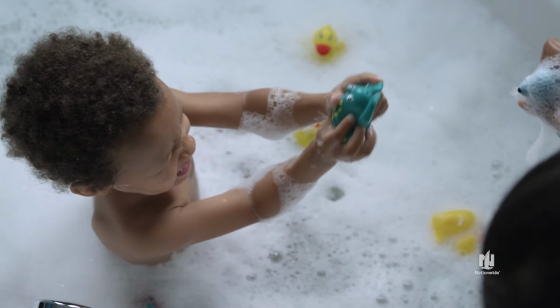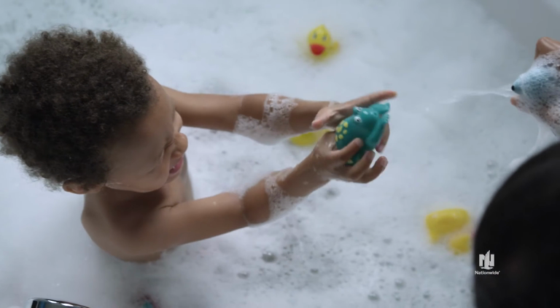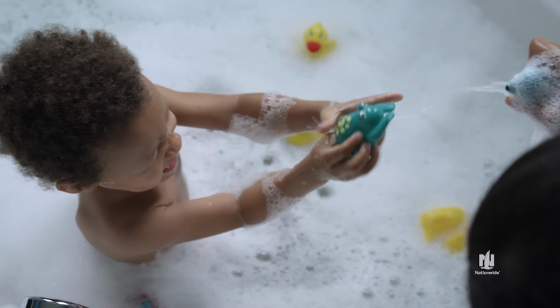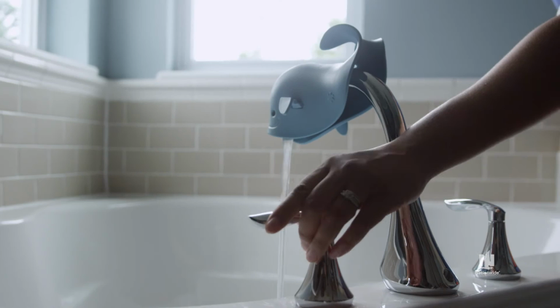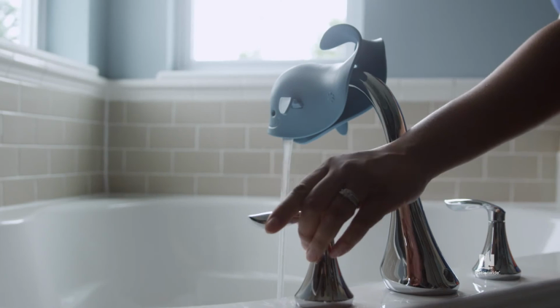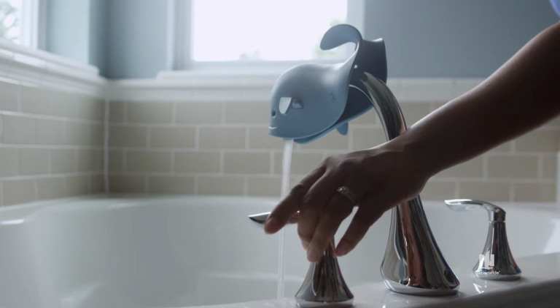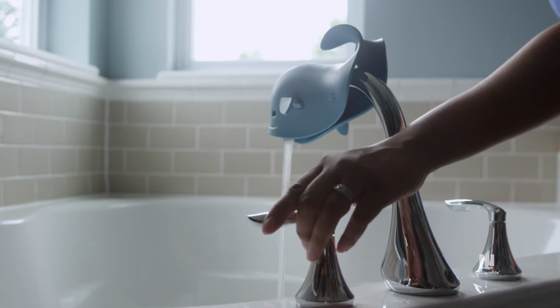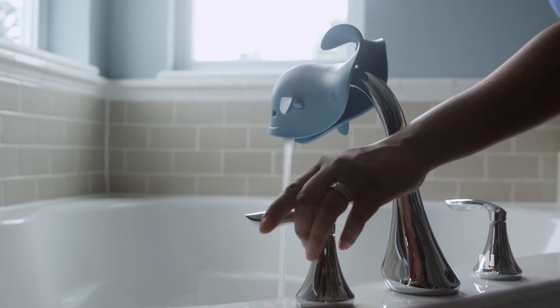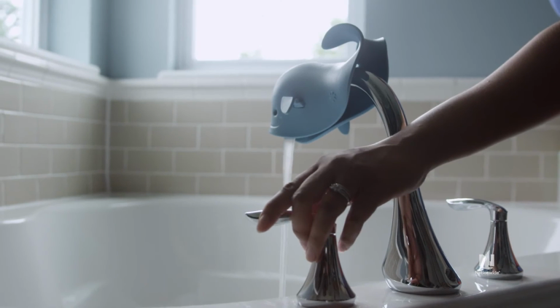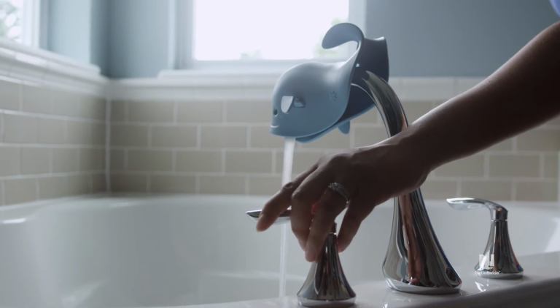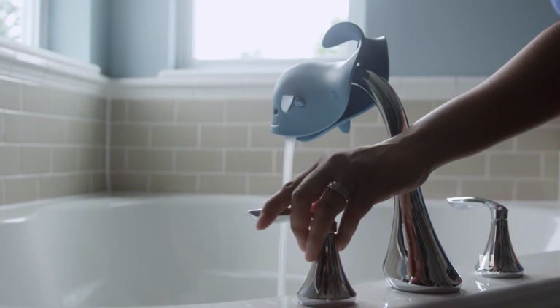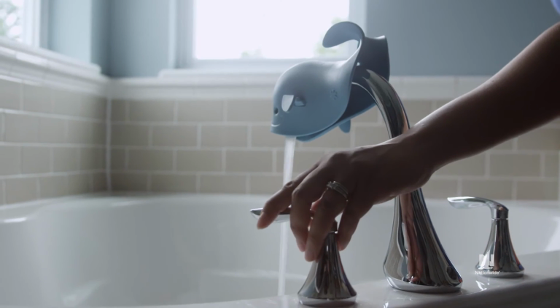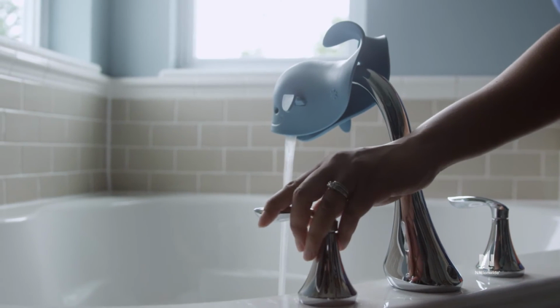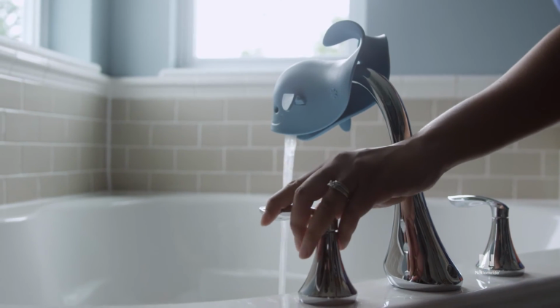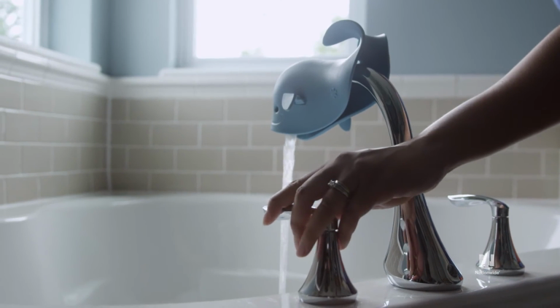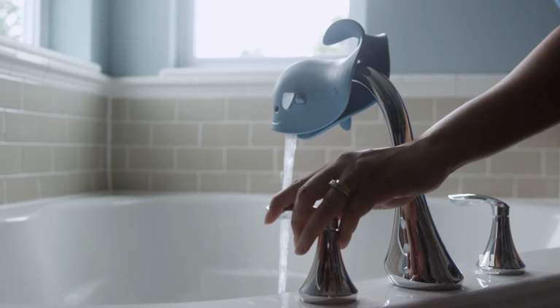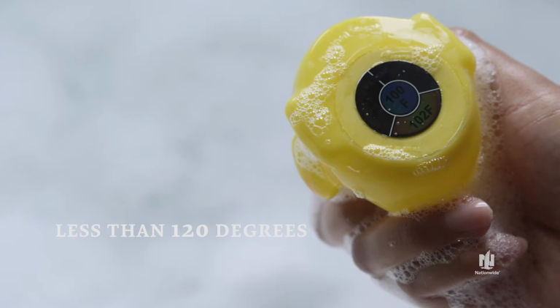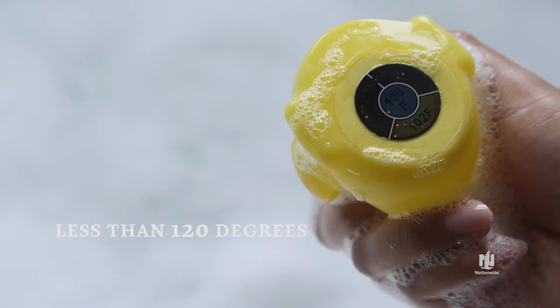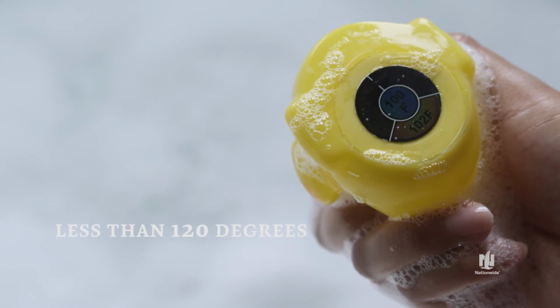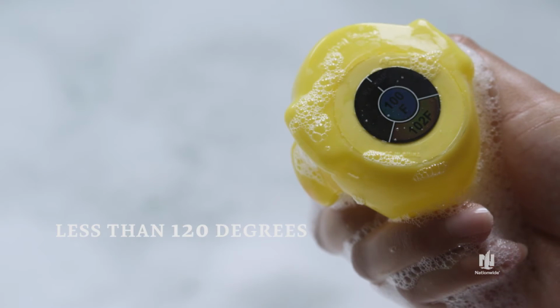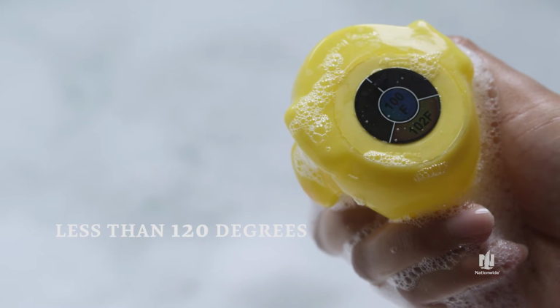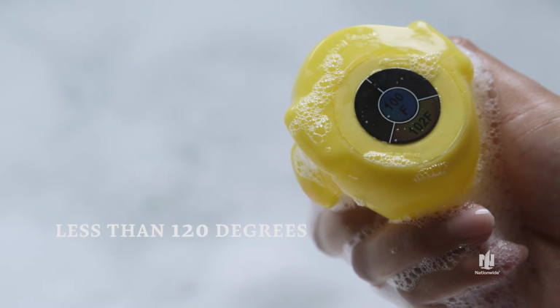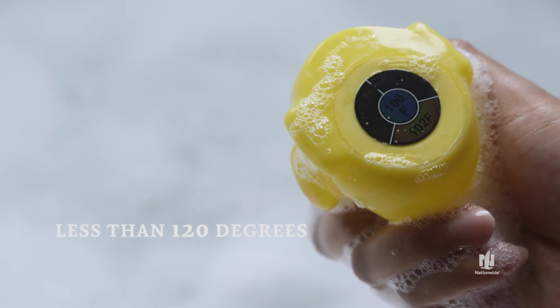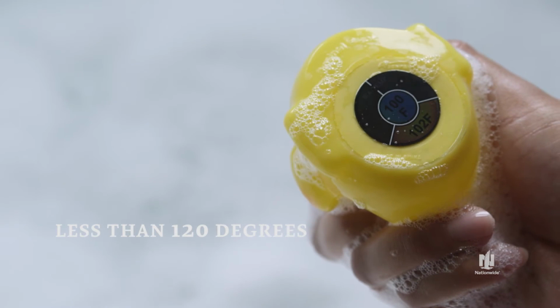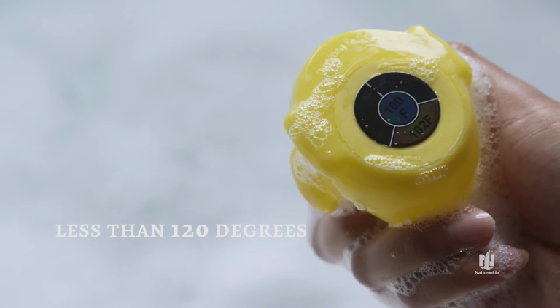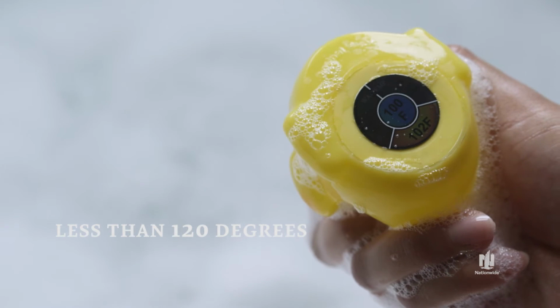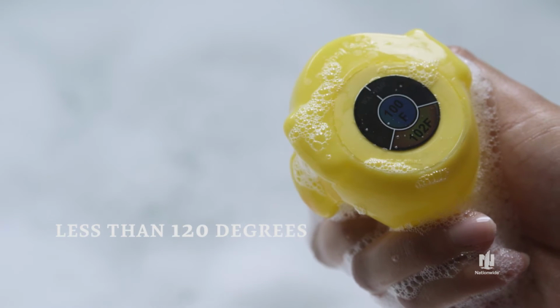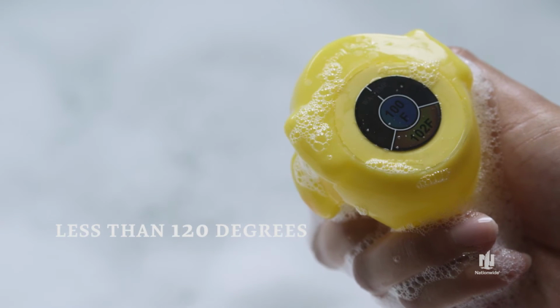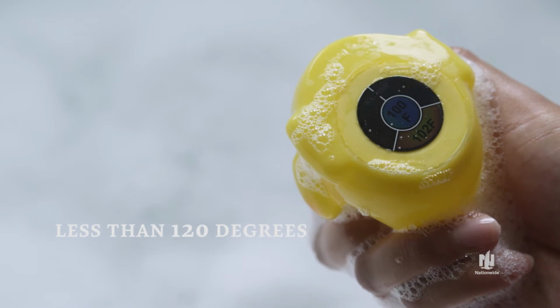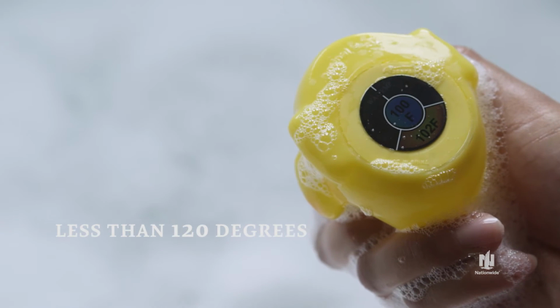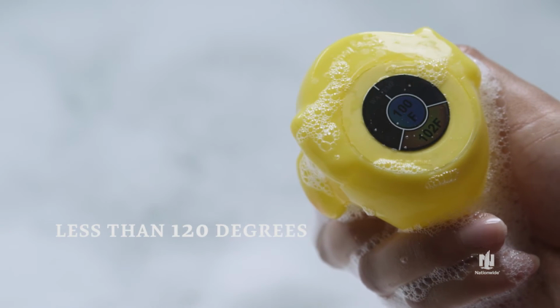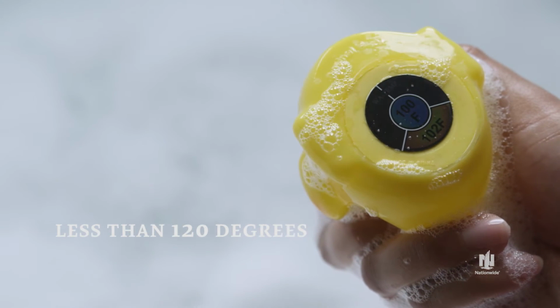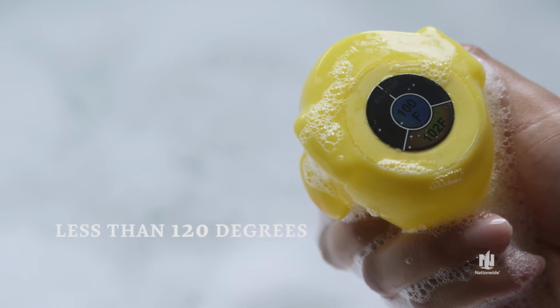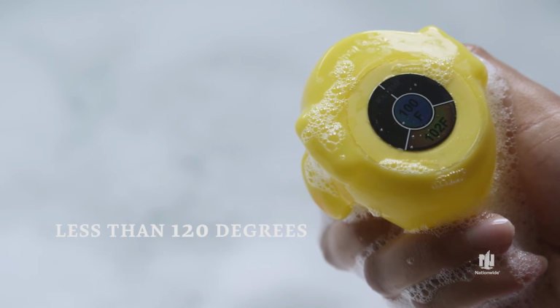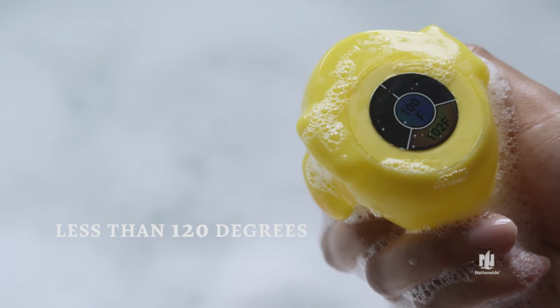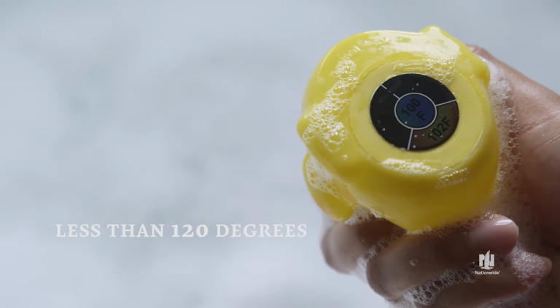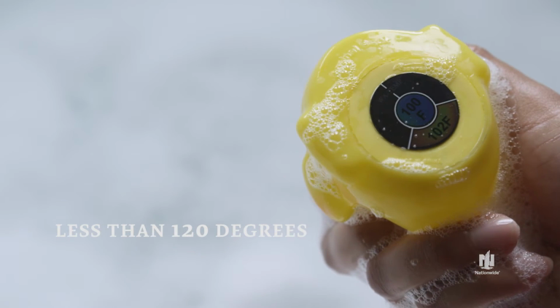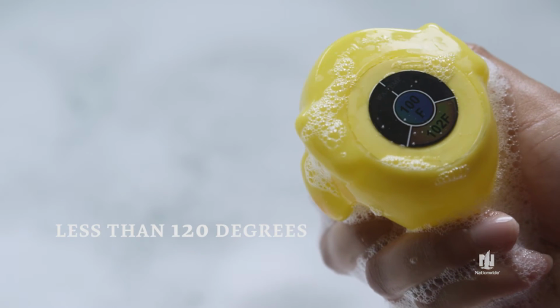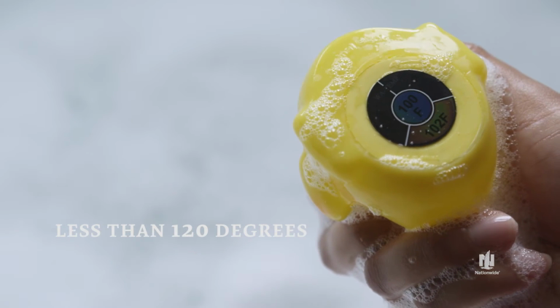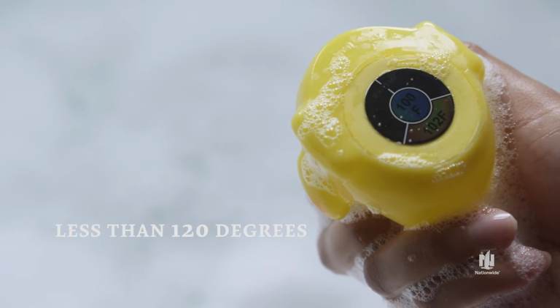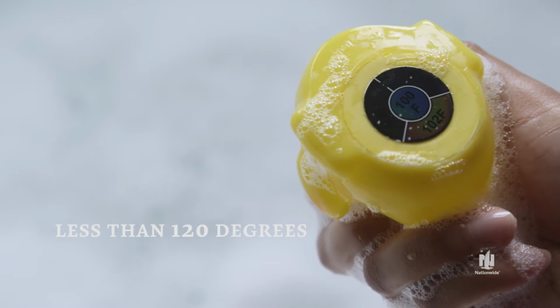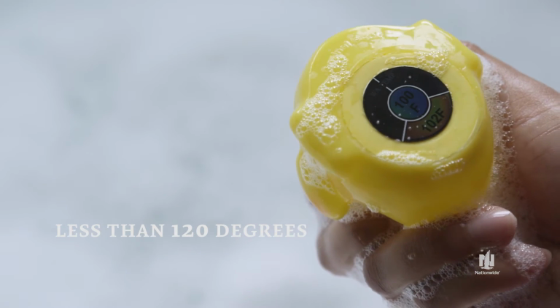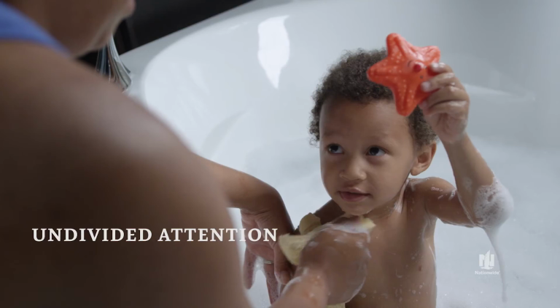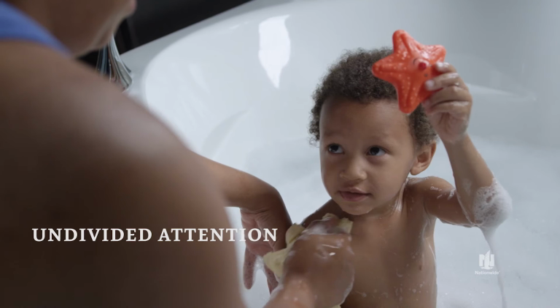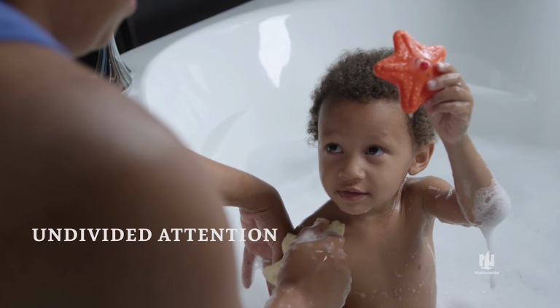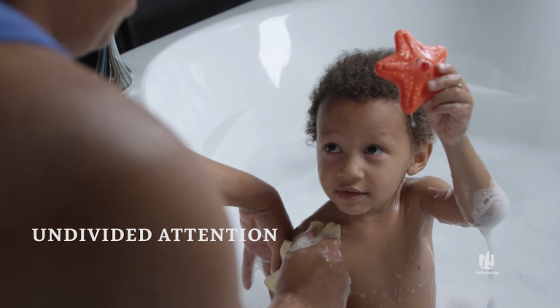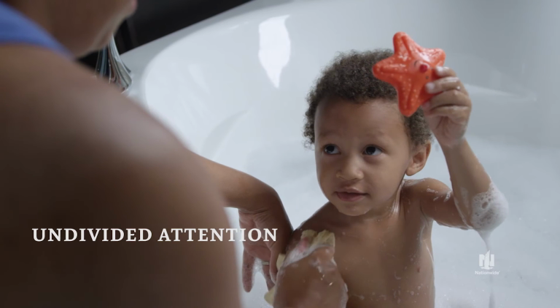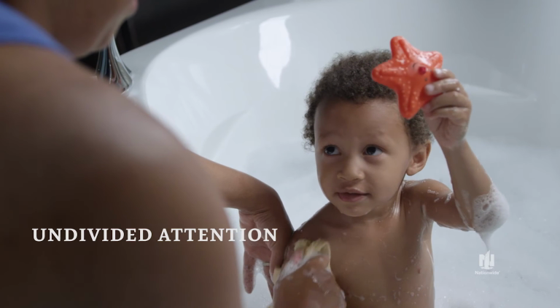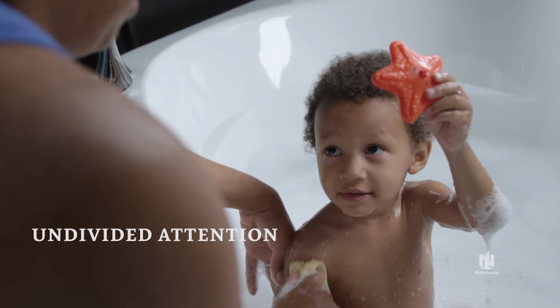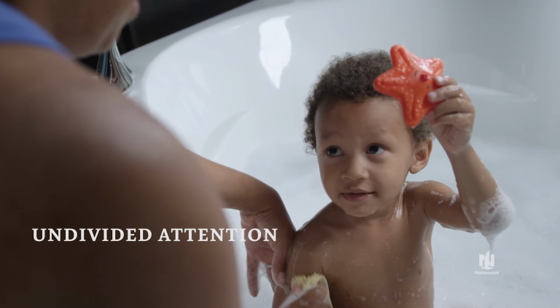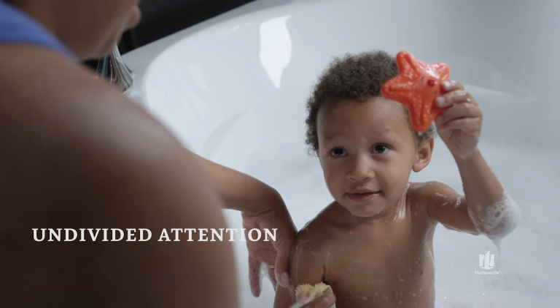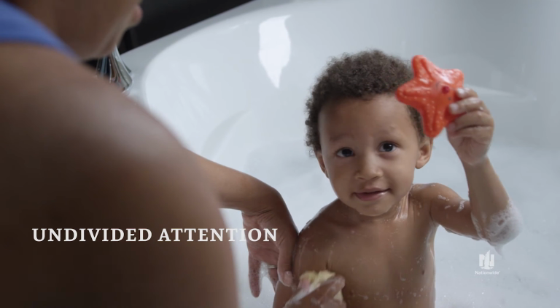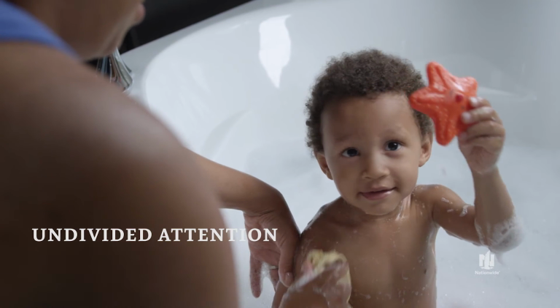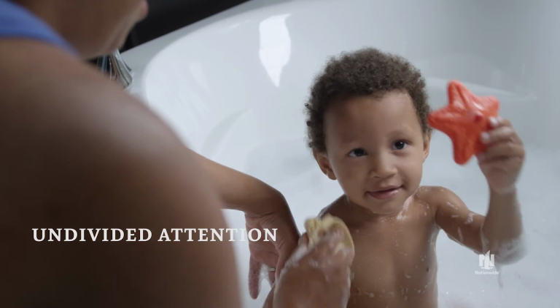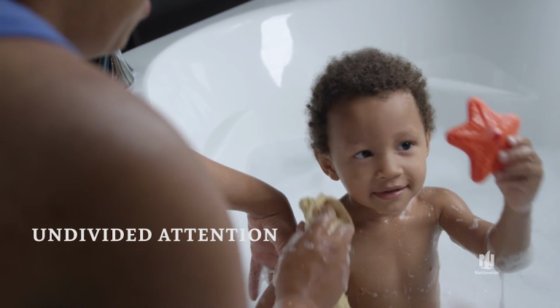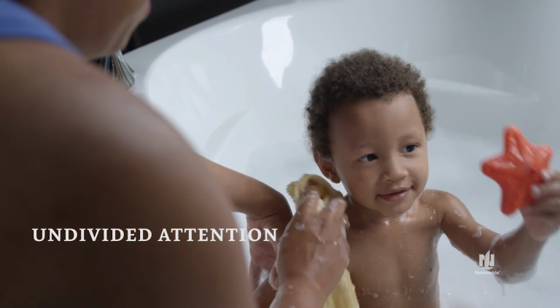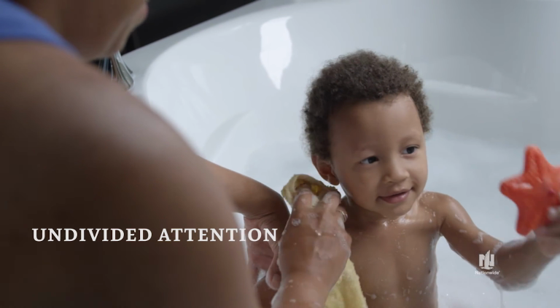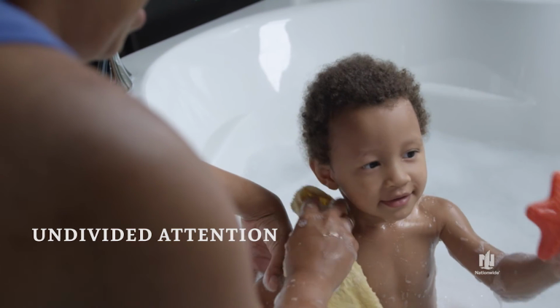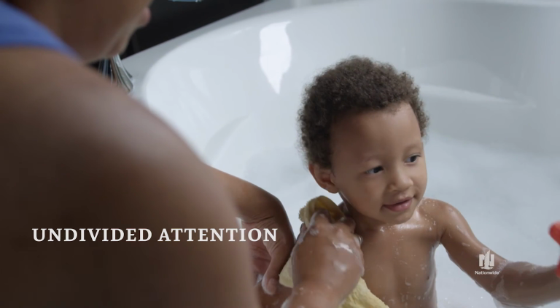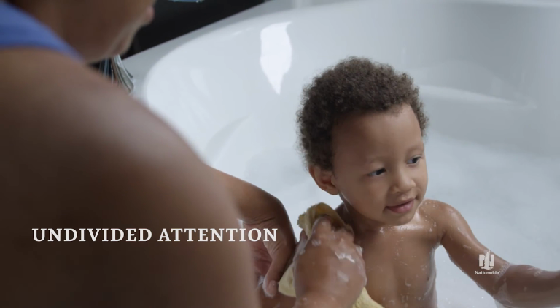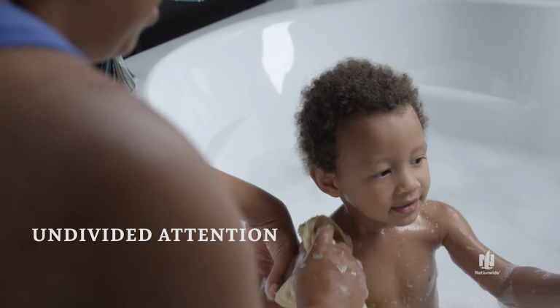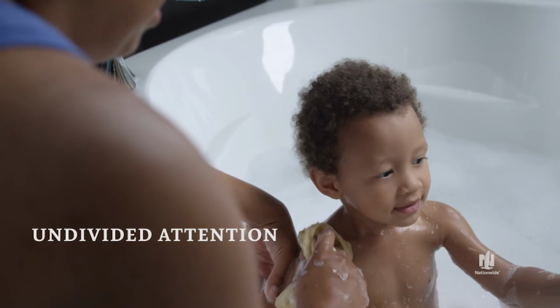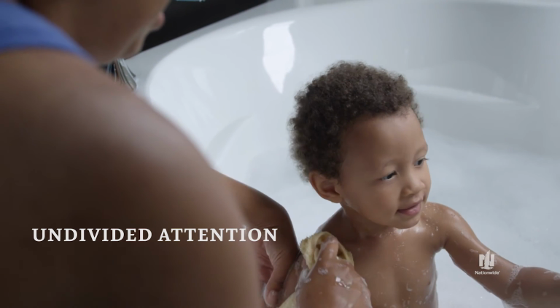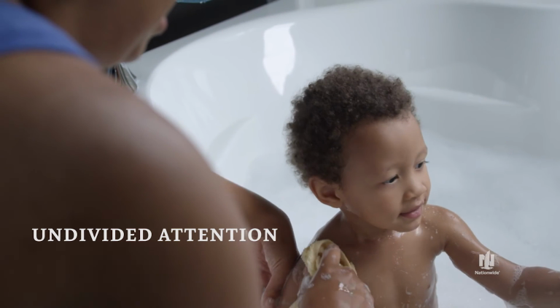Babies have sensitive skin, so make sure the water is less than 120 degrees. Give young children your full and undivided attention.